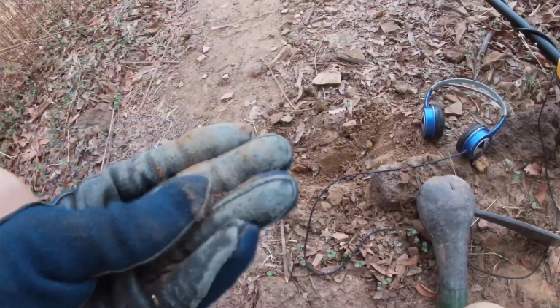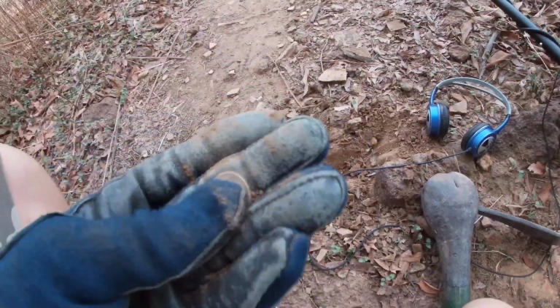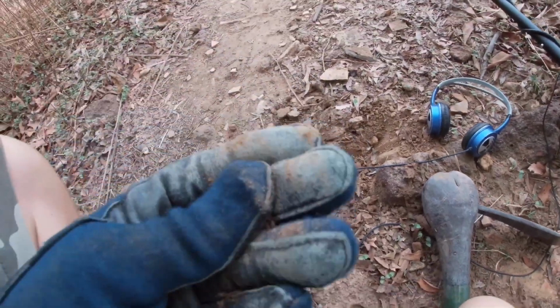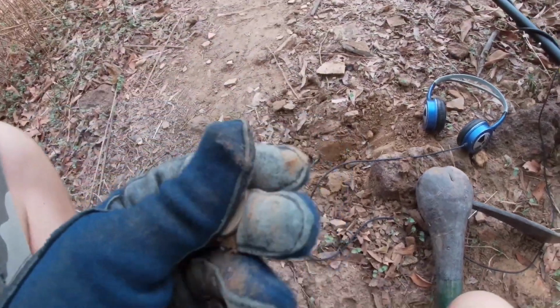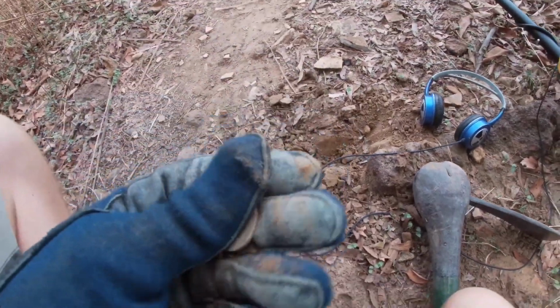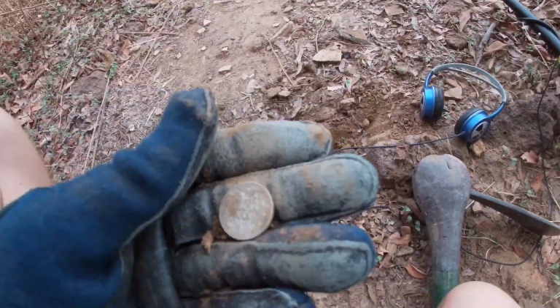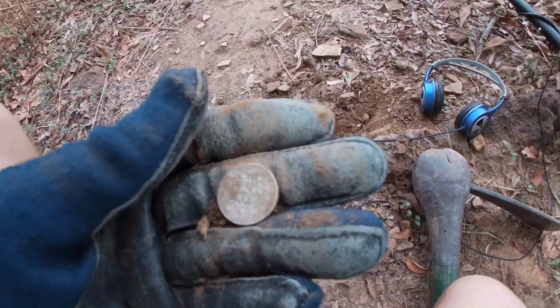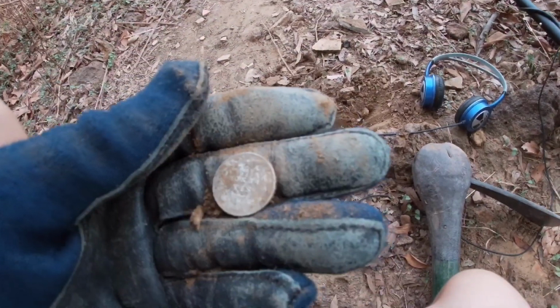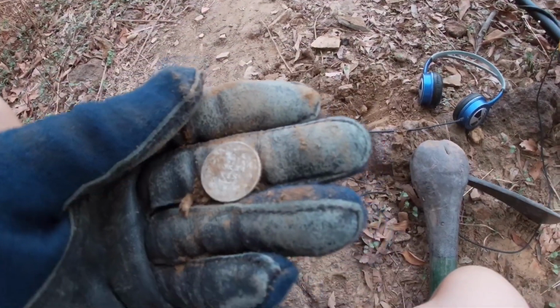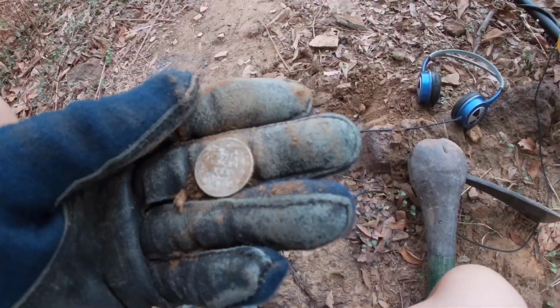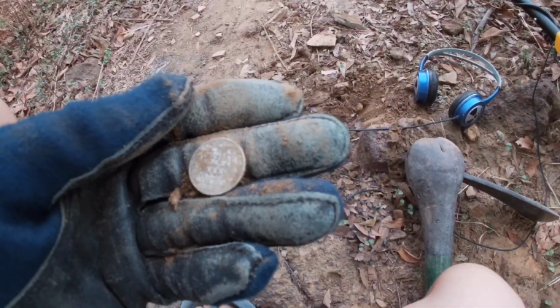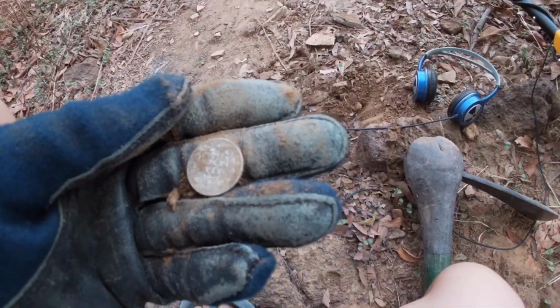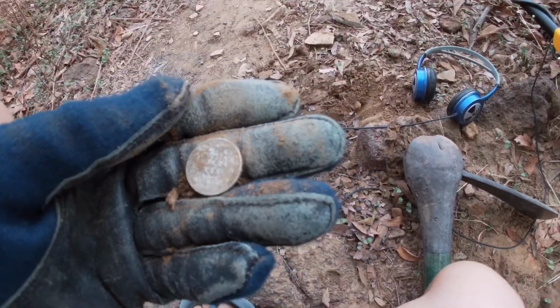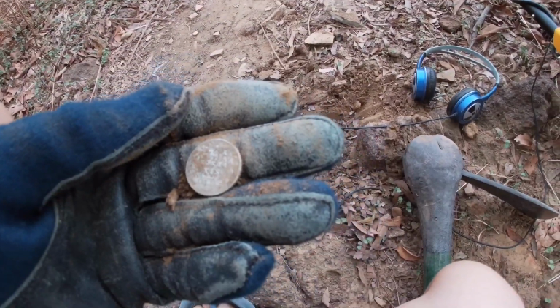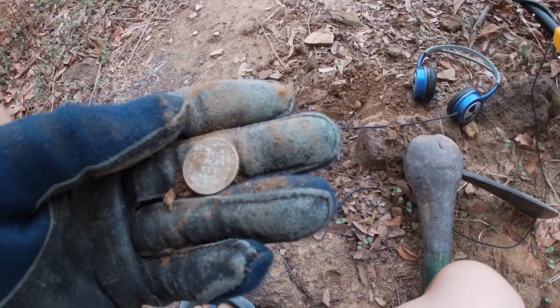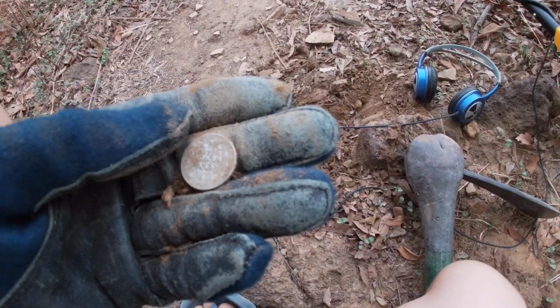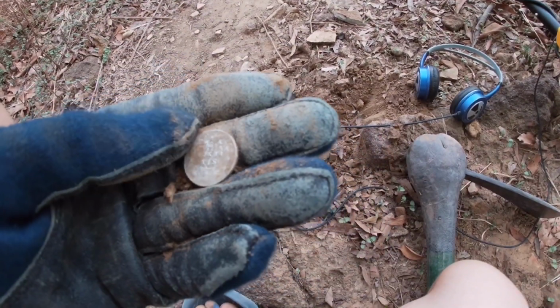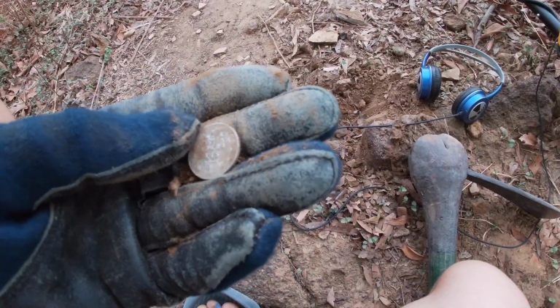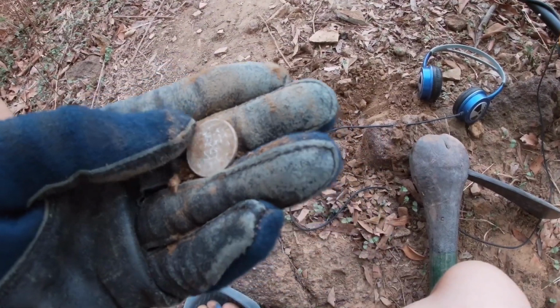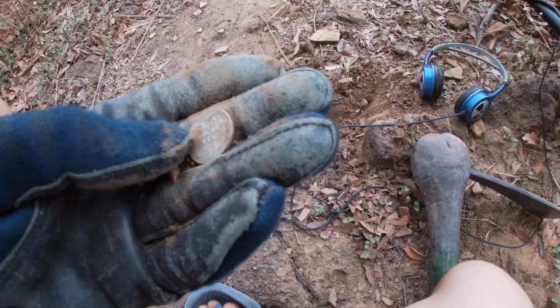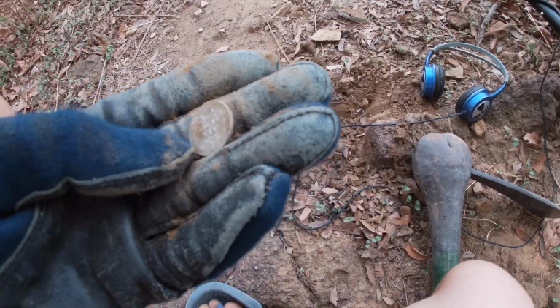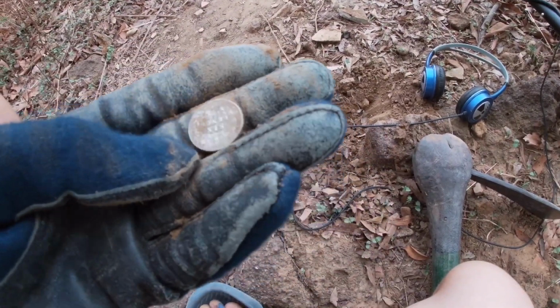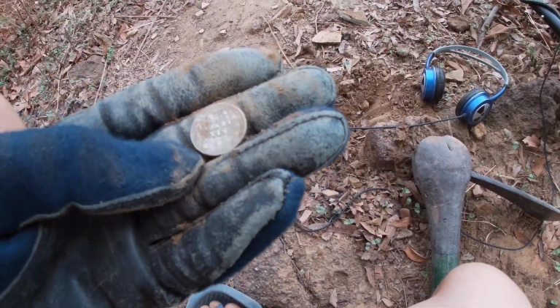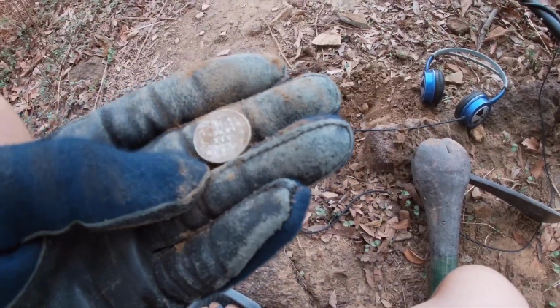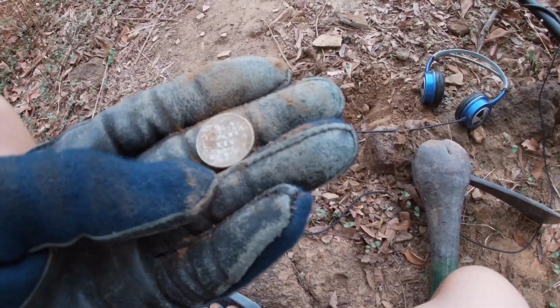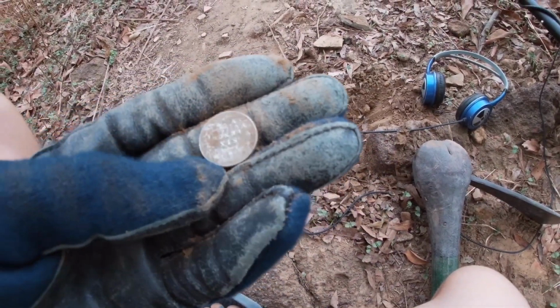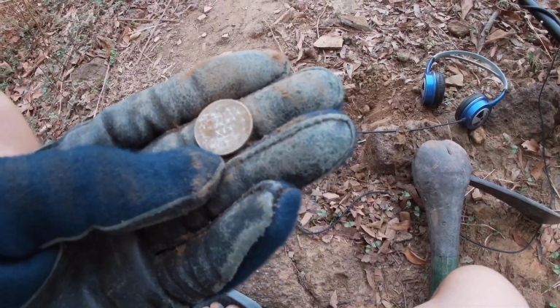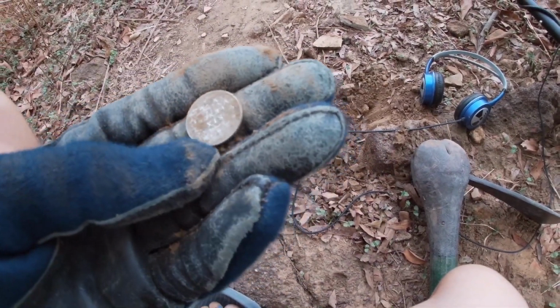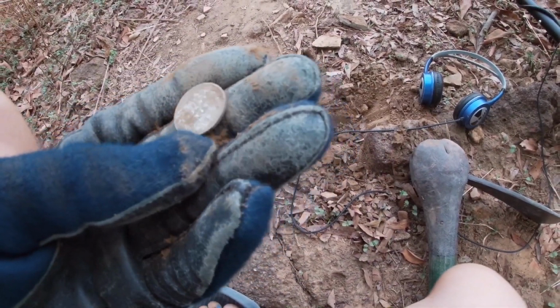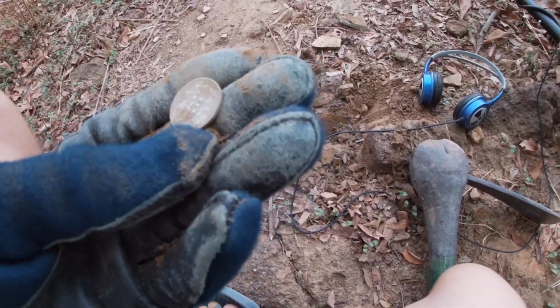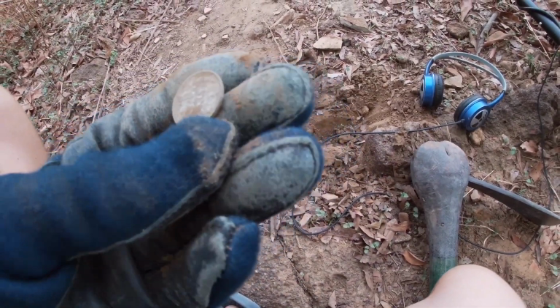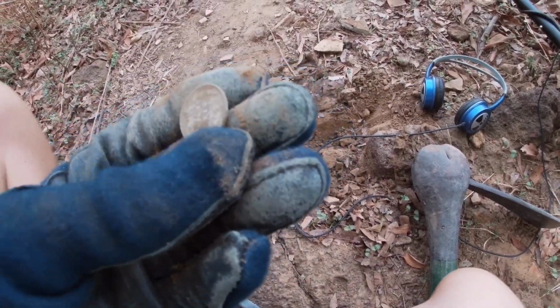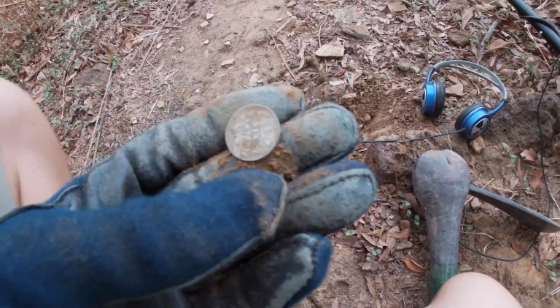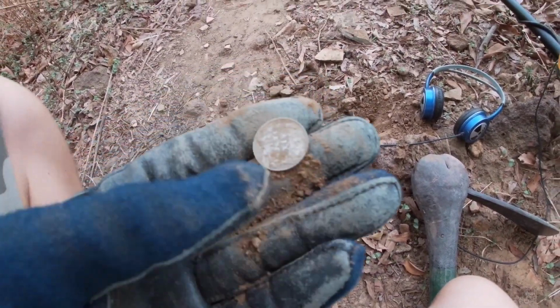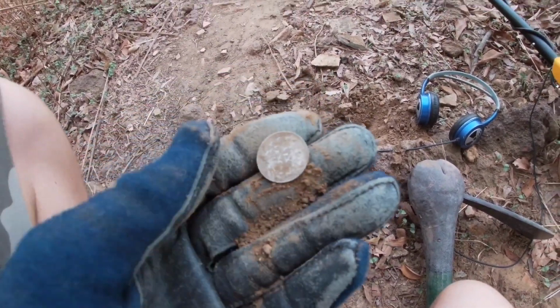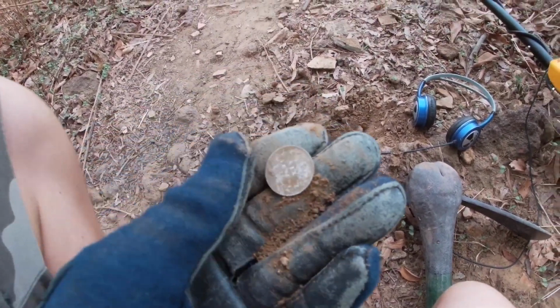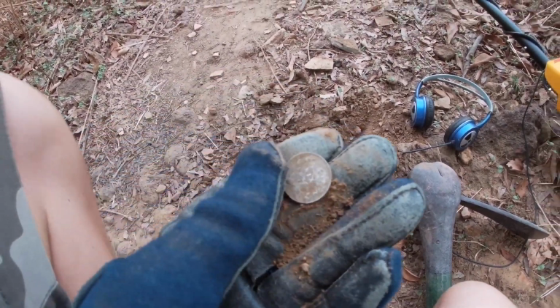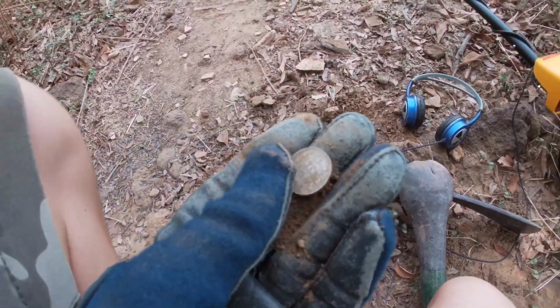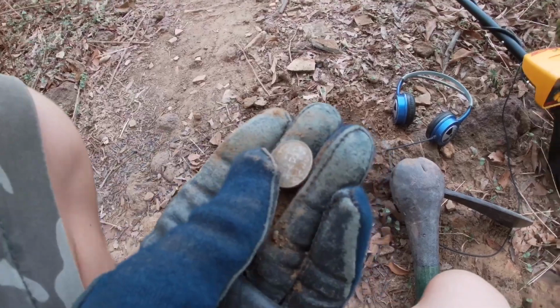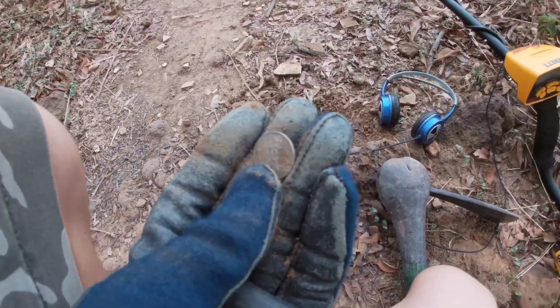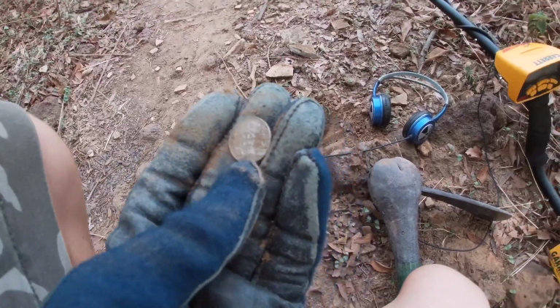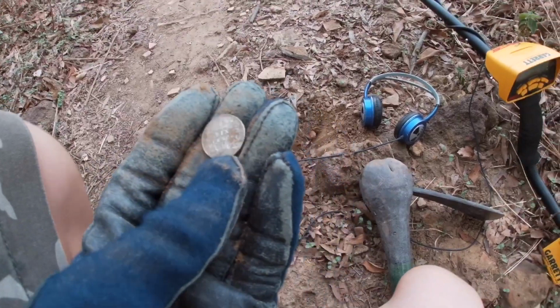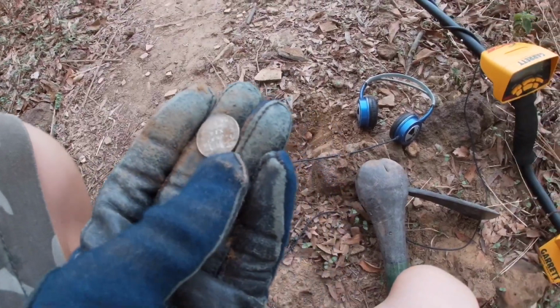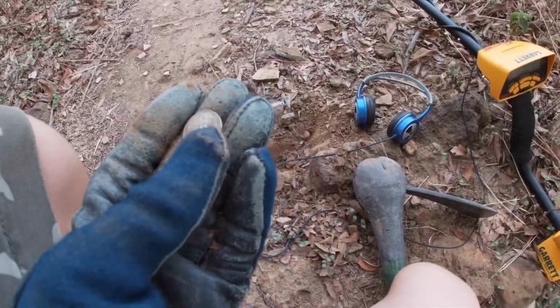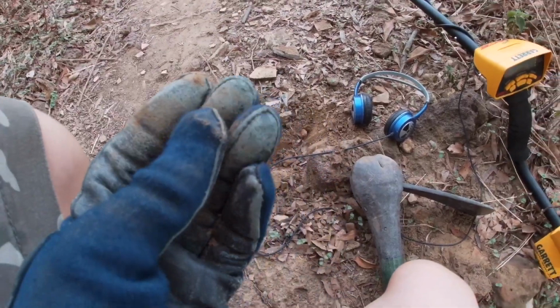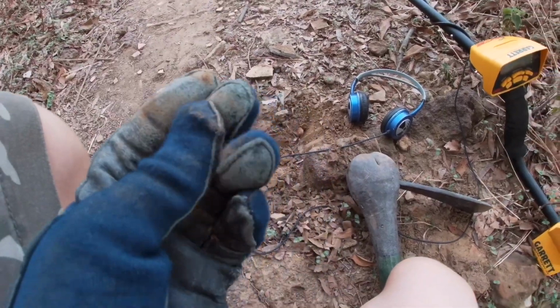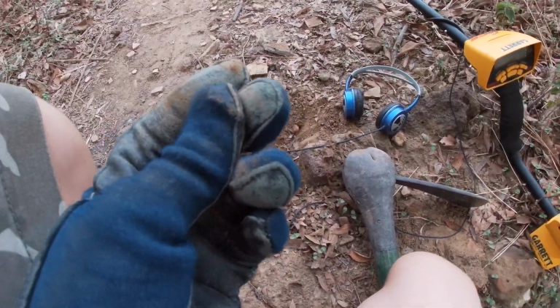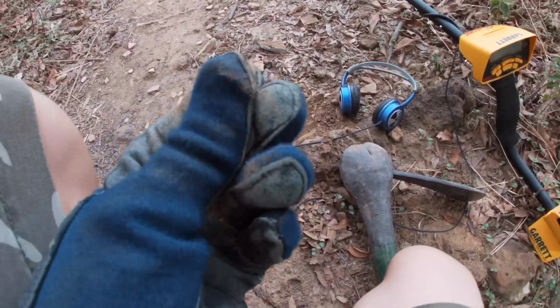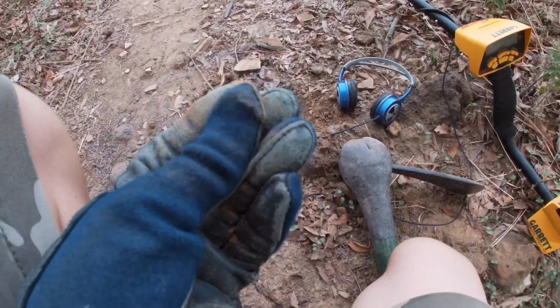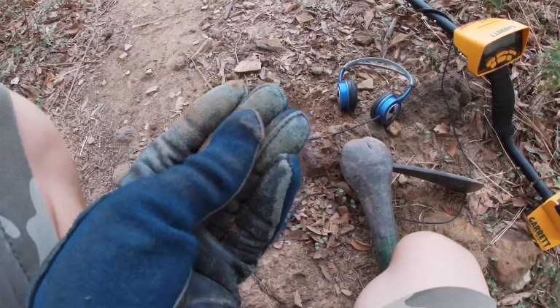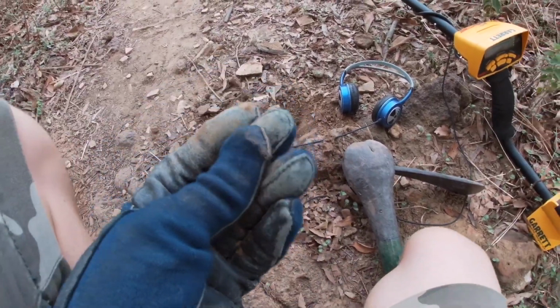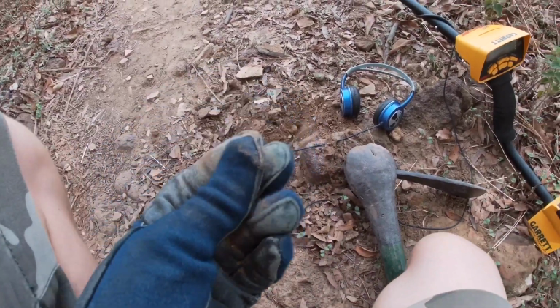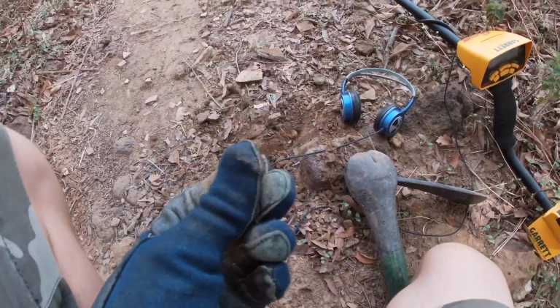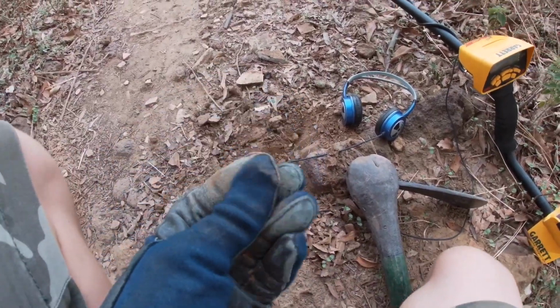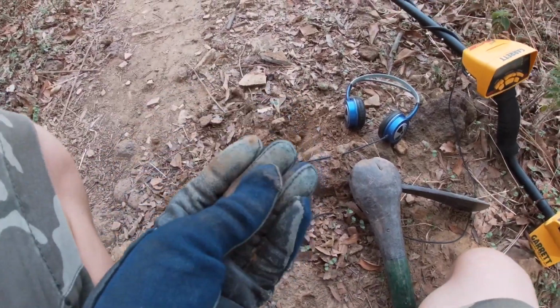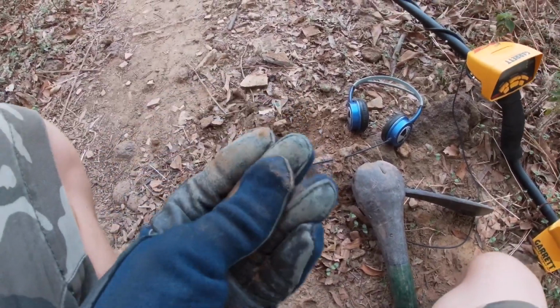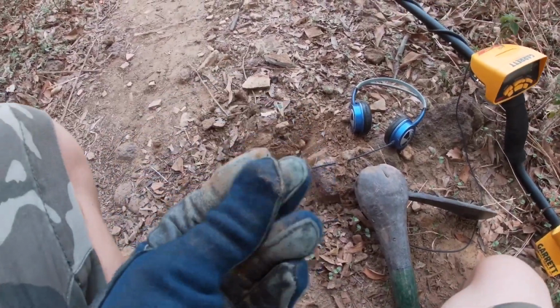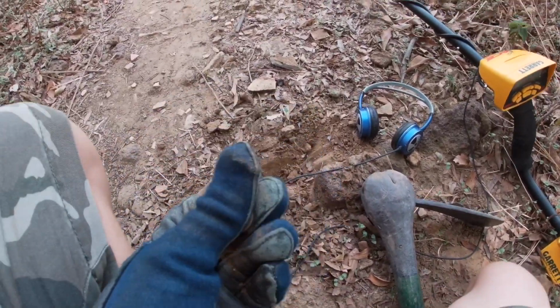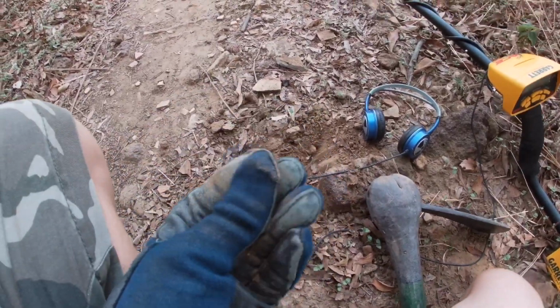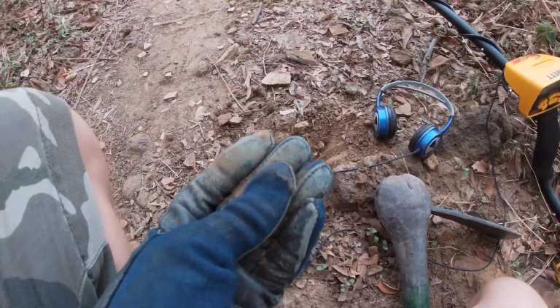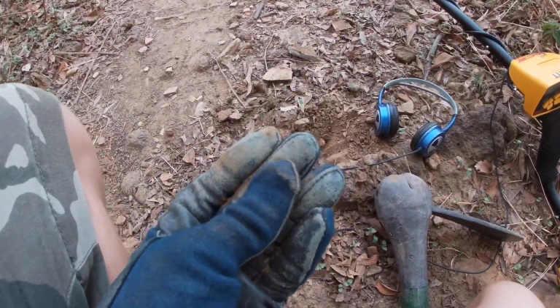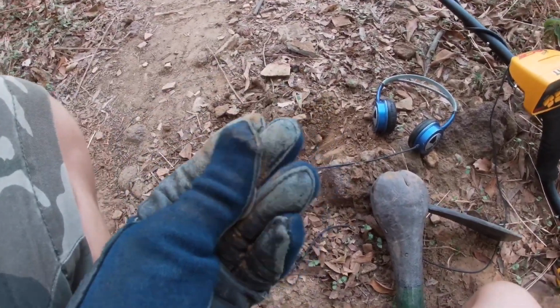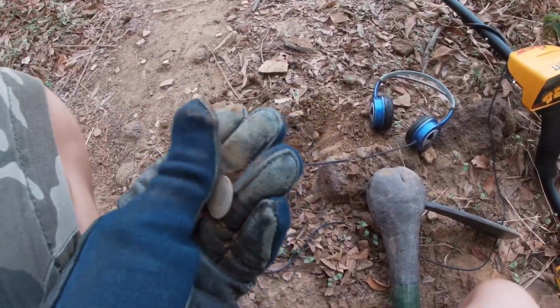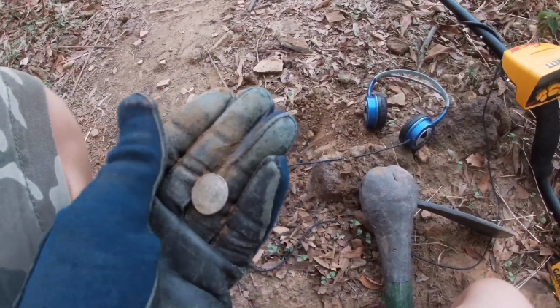I don't know what it says. Six pence — it says six pence. Man, it's cool.